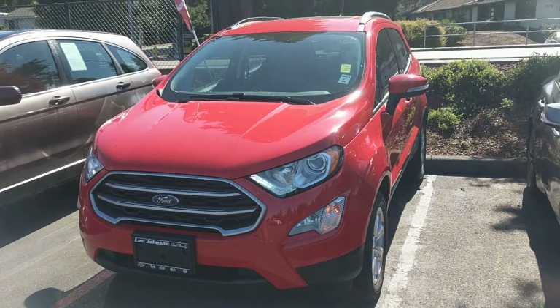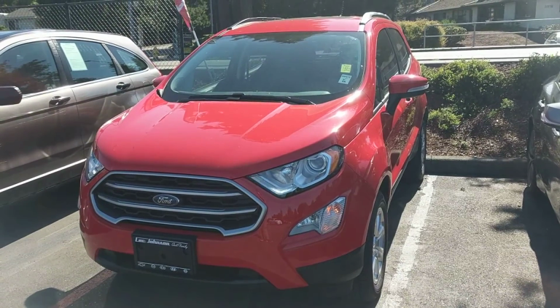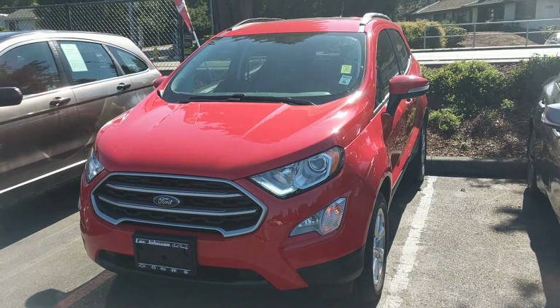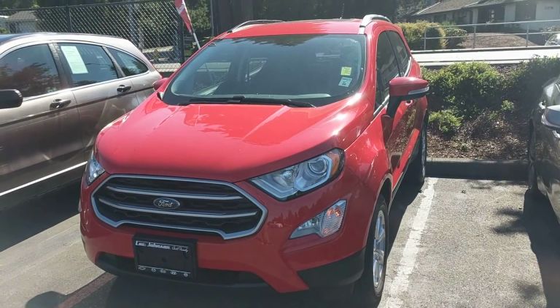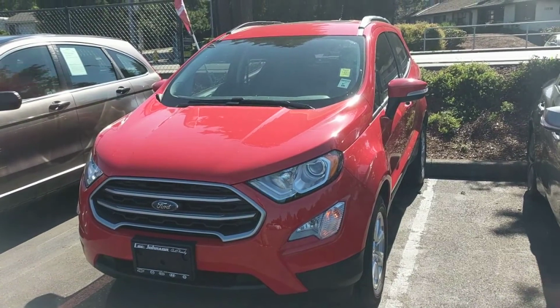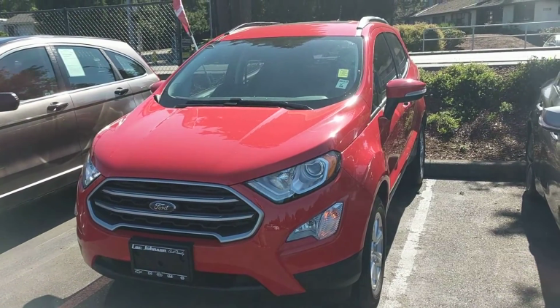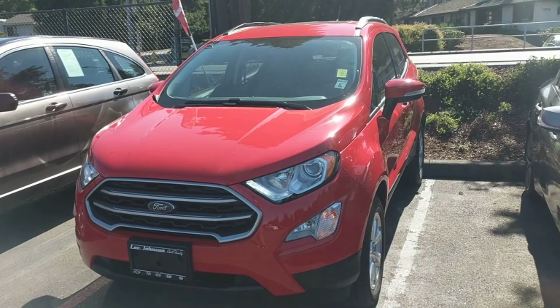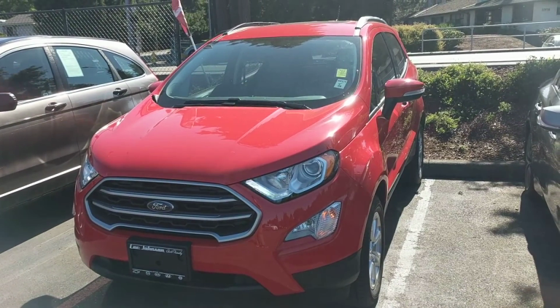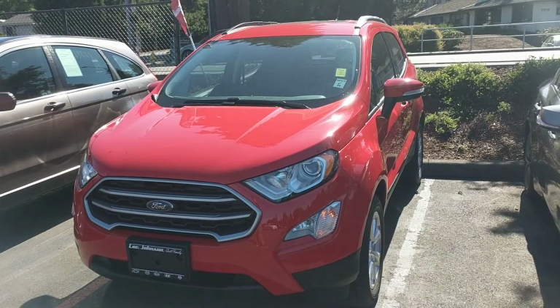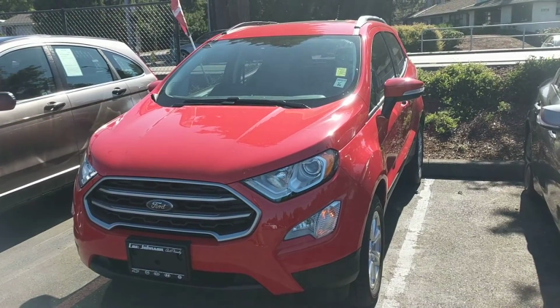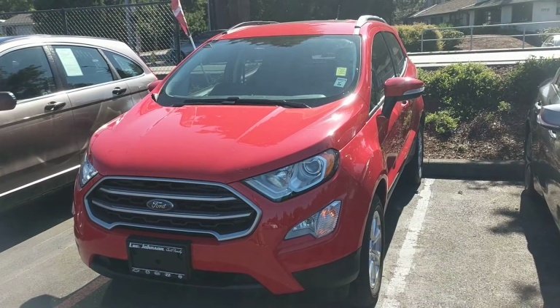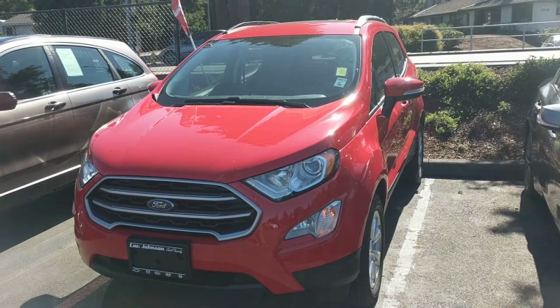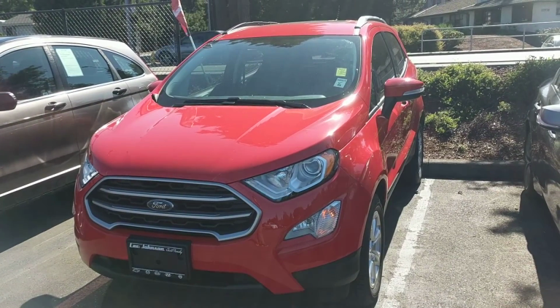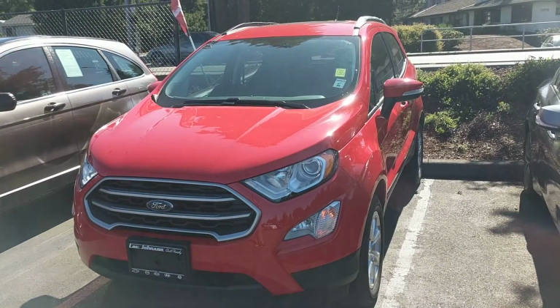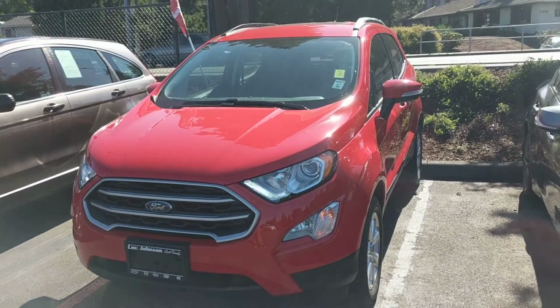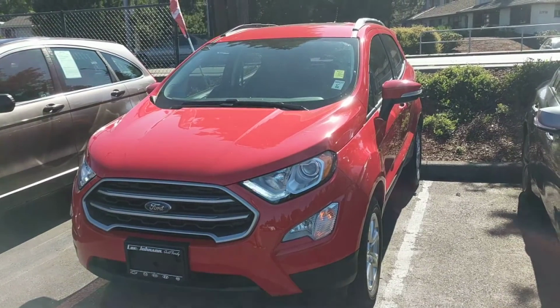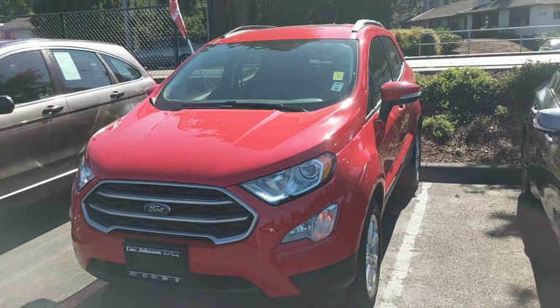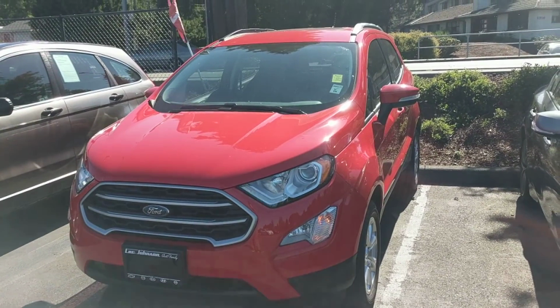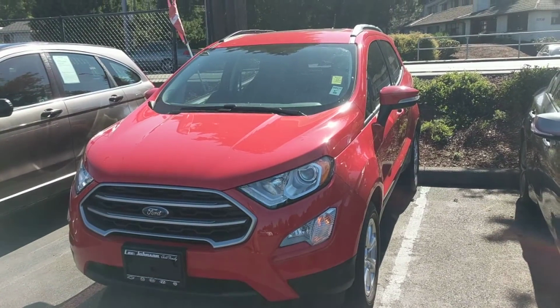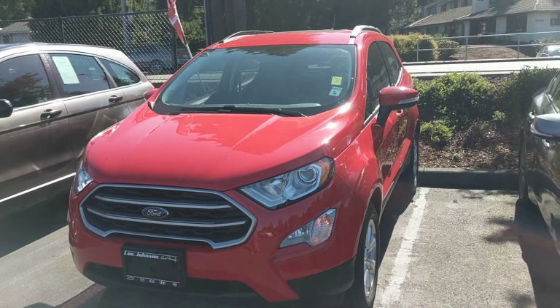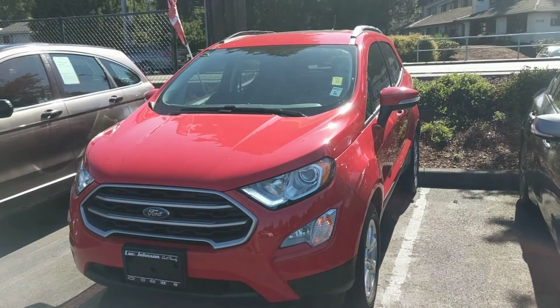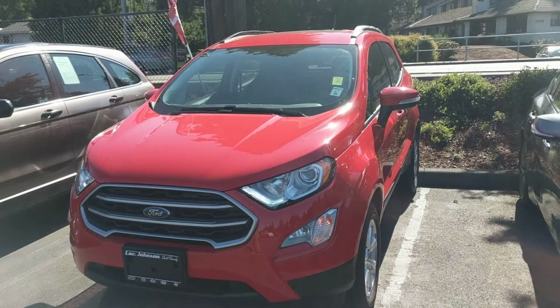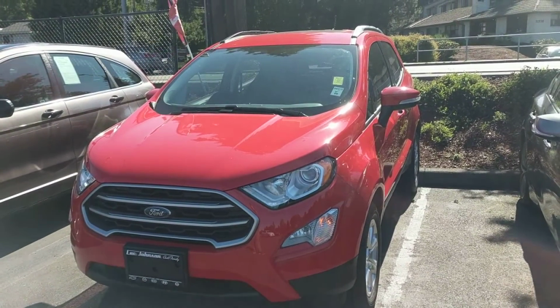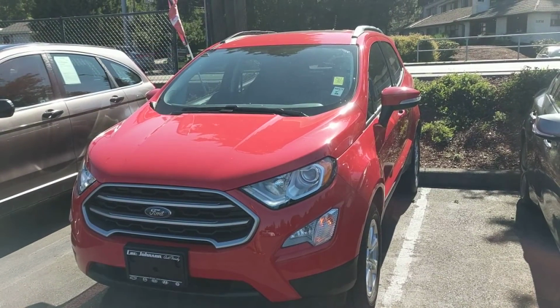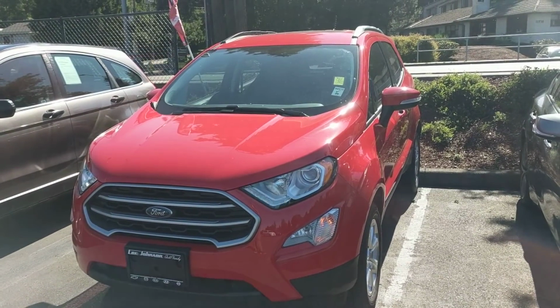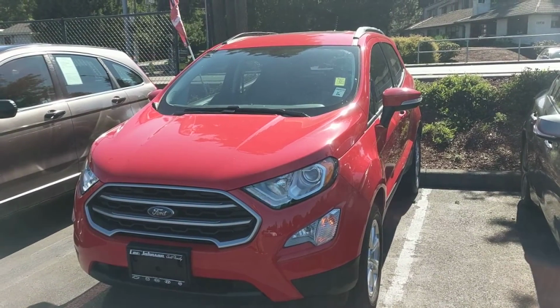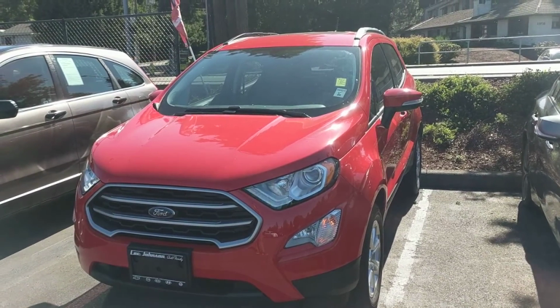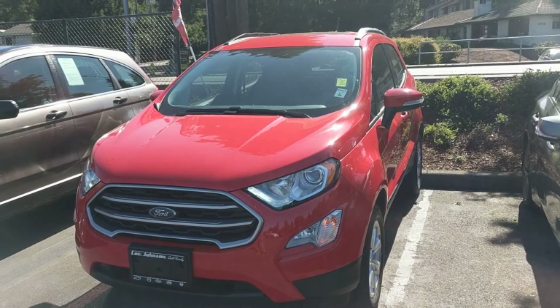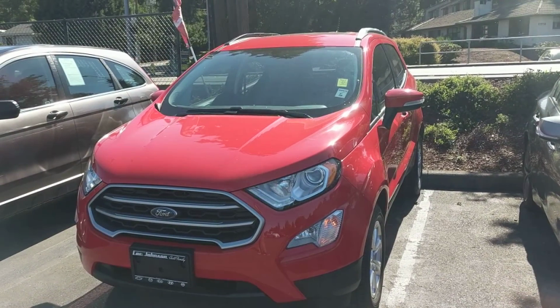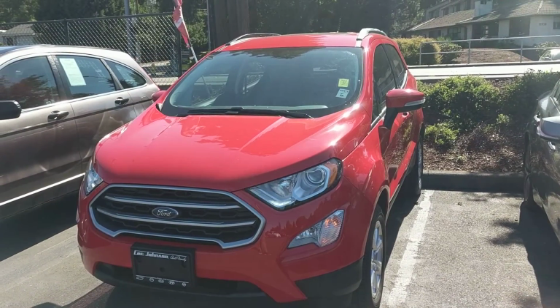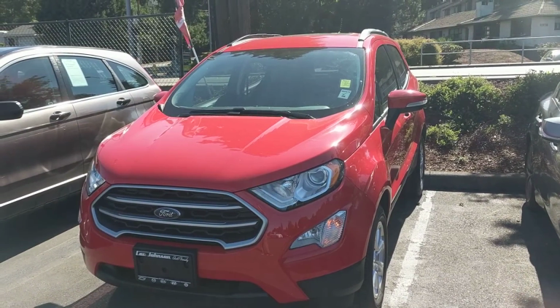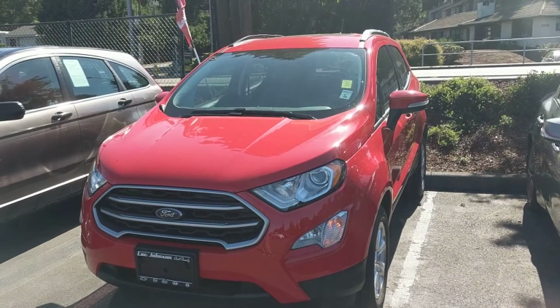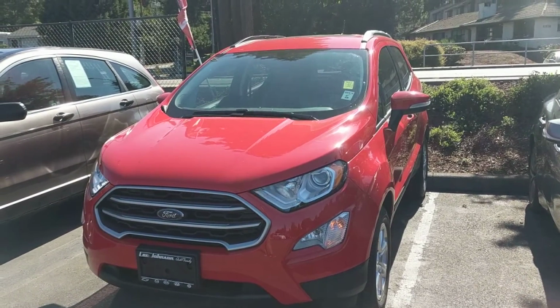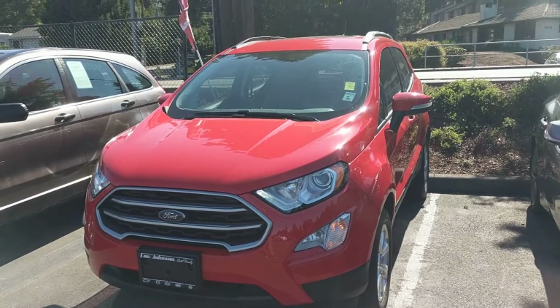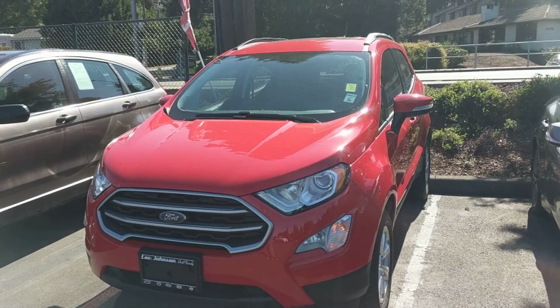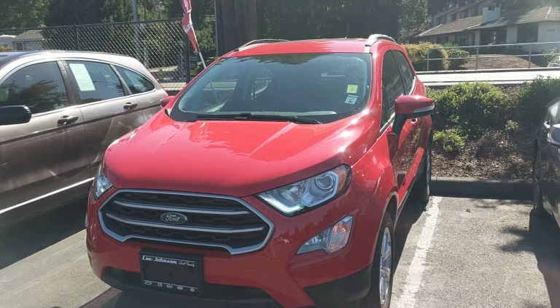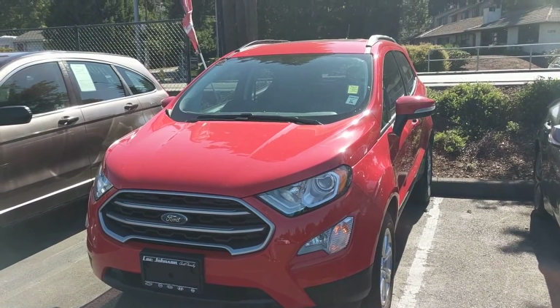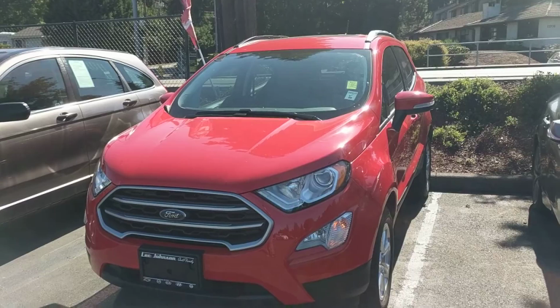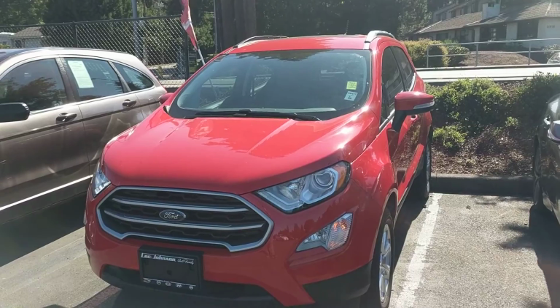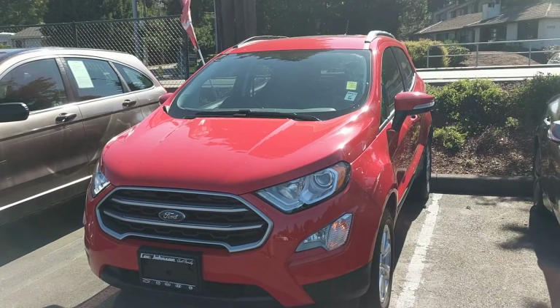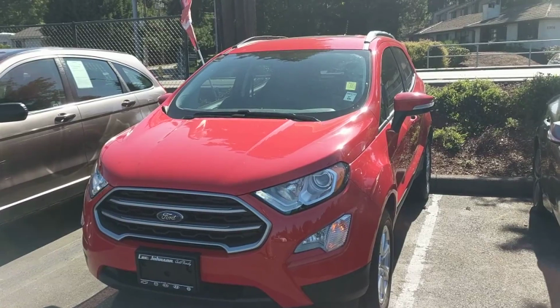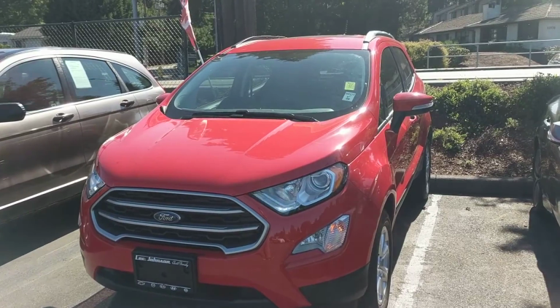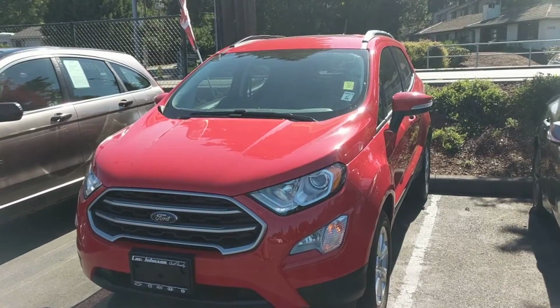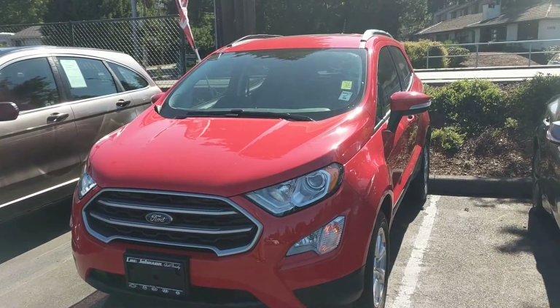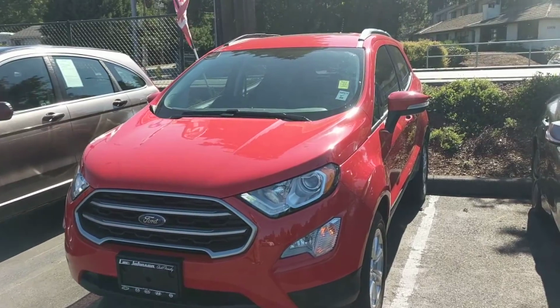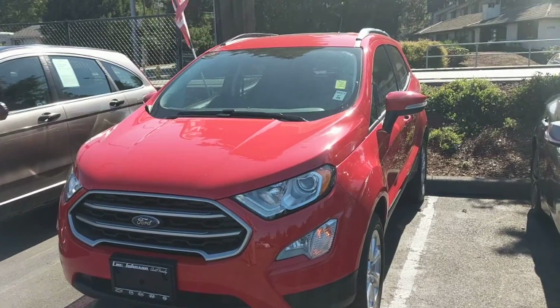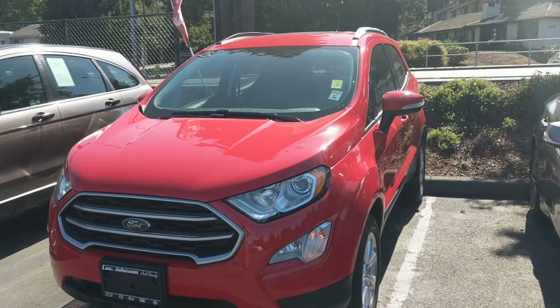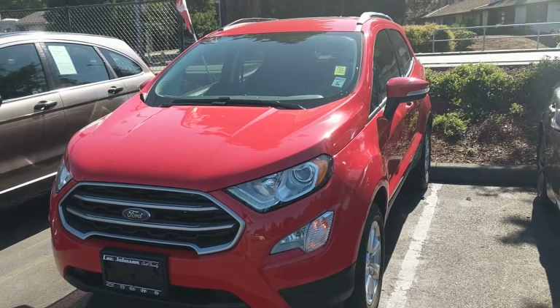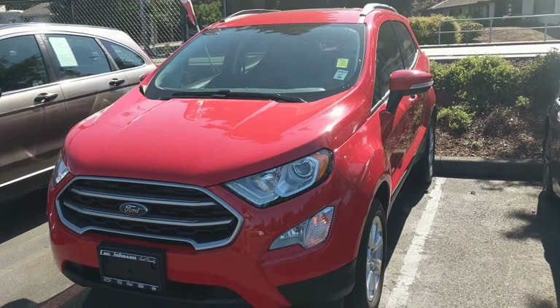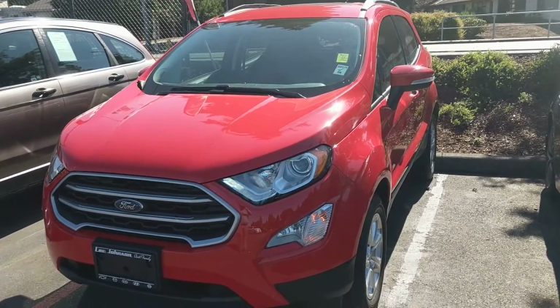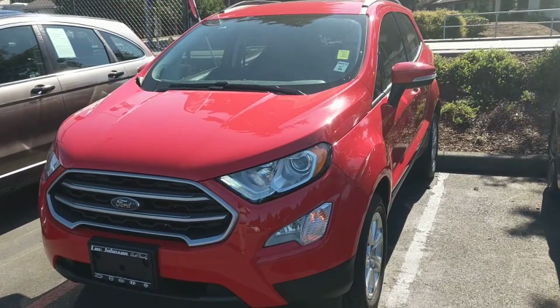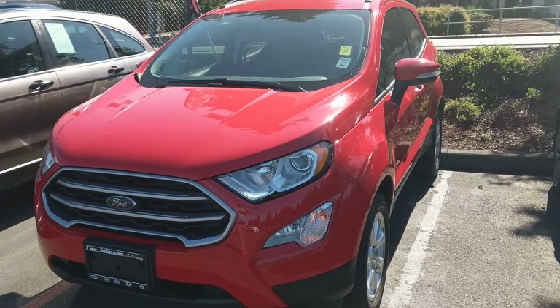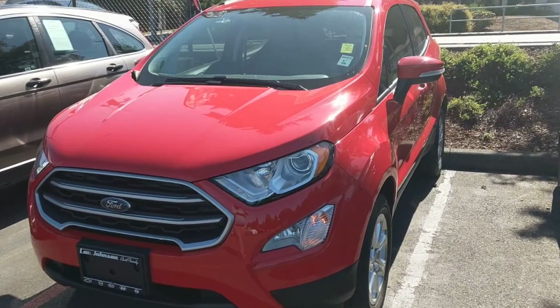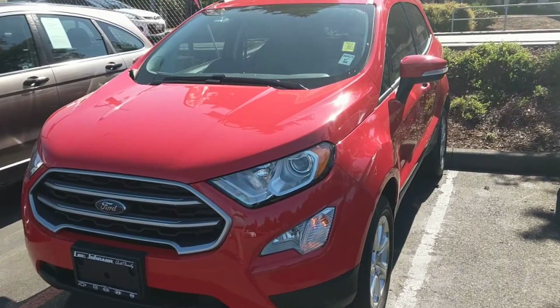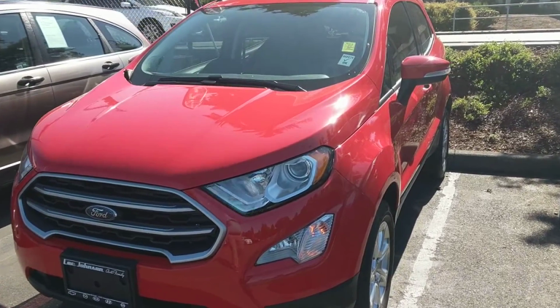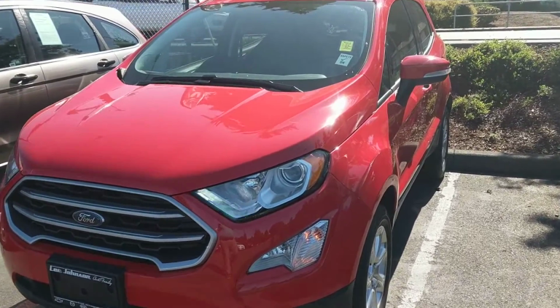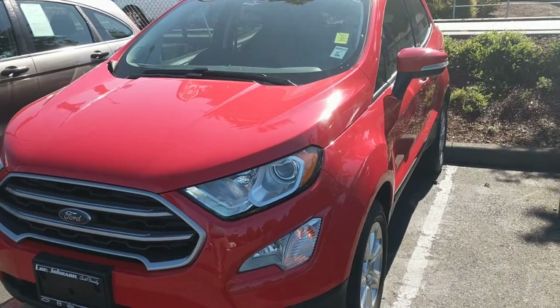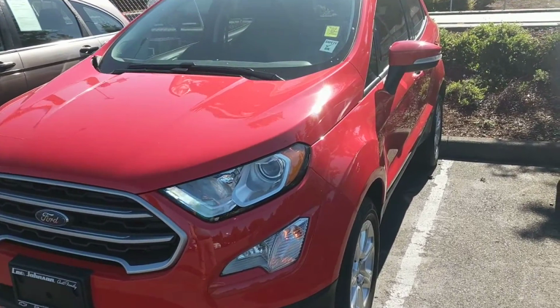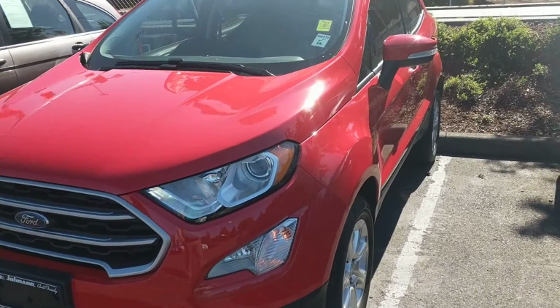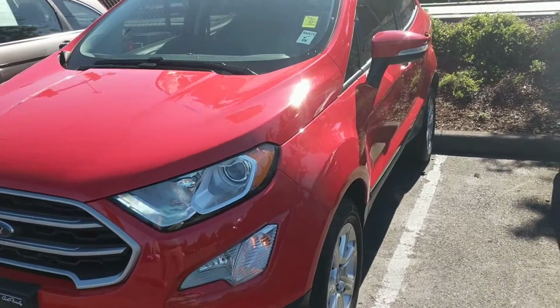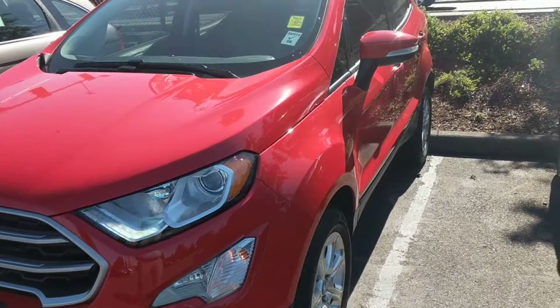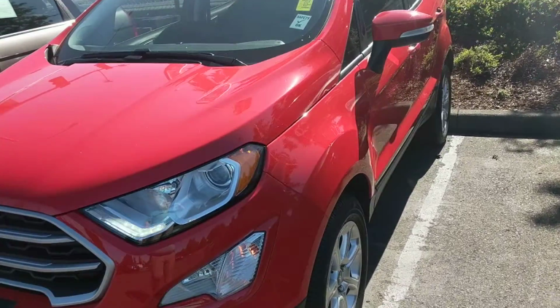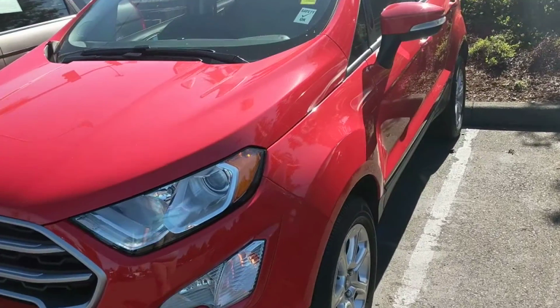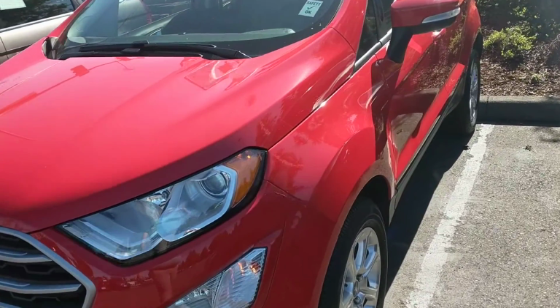Hi Troy, Anthony here reaching out from Lee Johnson Nissan, shooting you a quick video preview of the Ford EcoSport that you were looking into online.